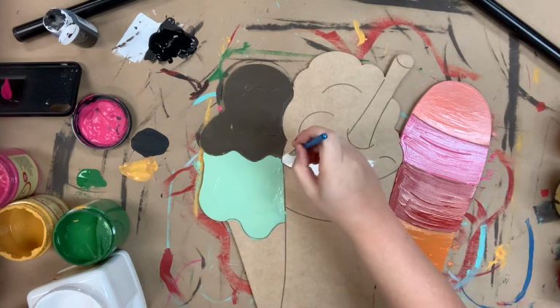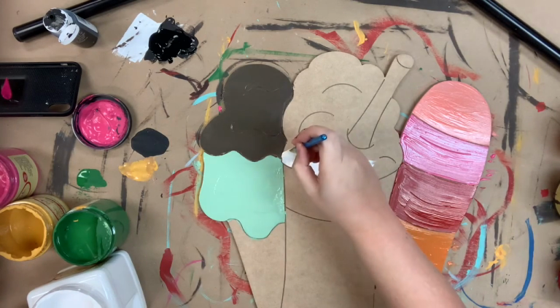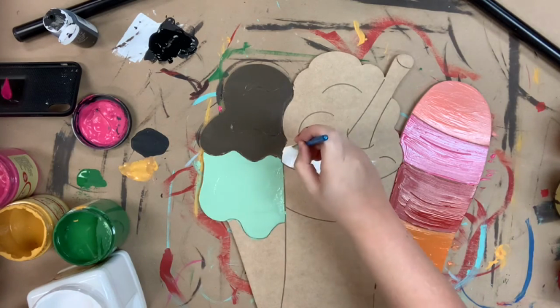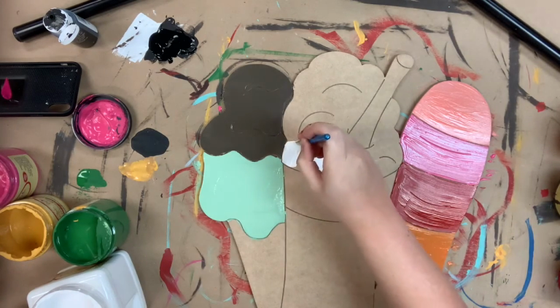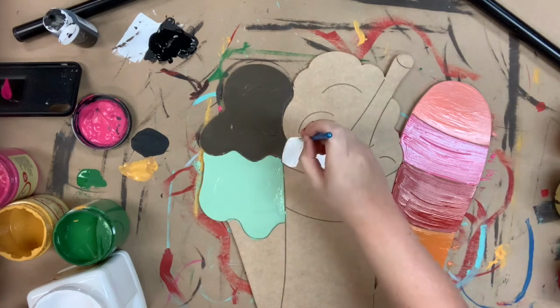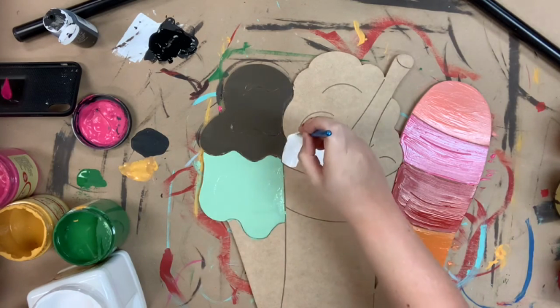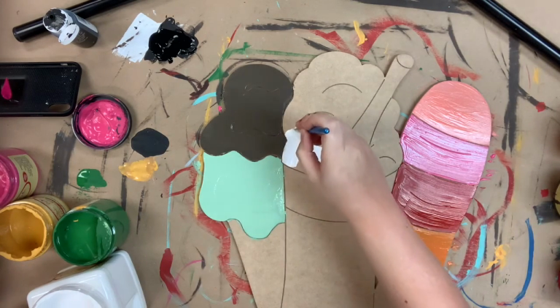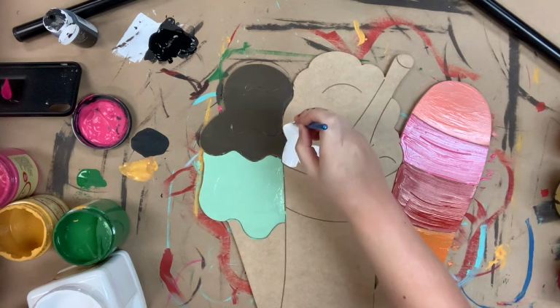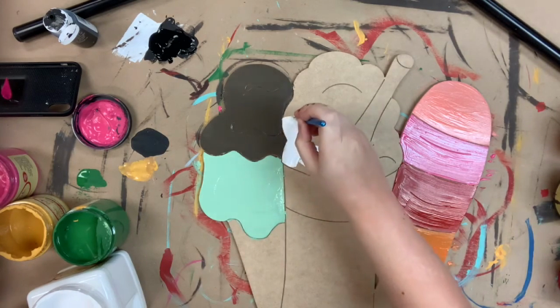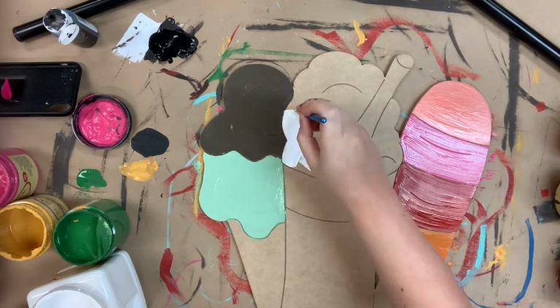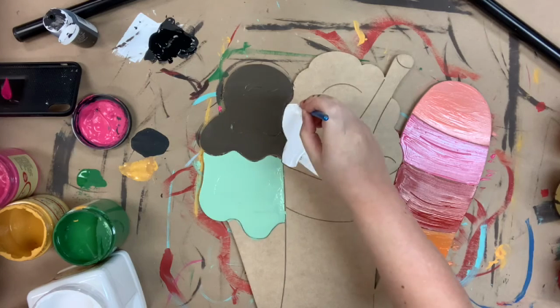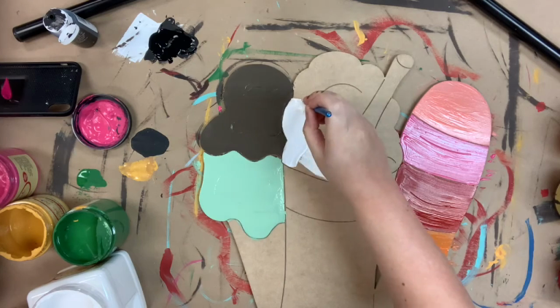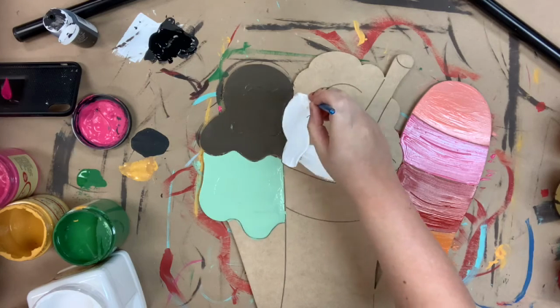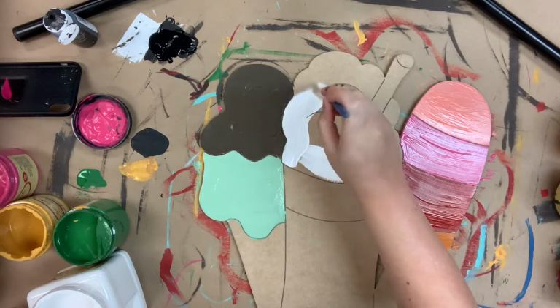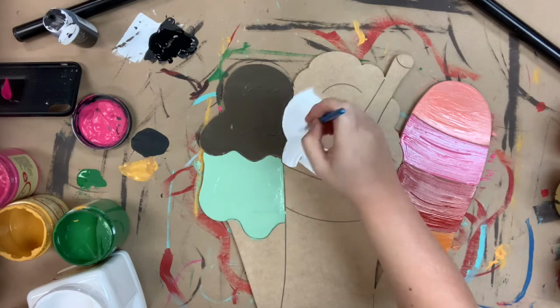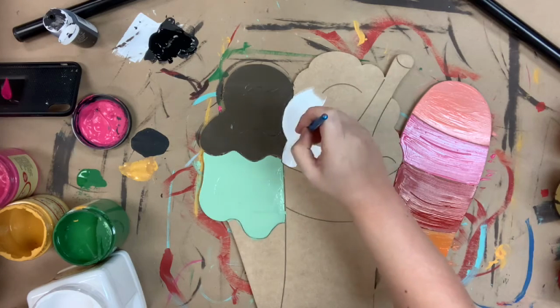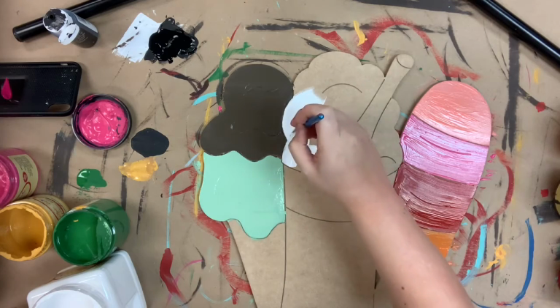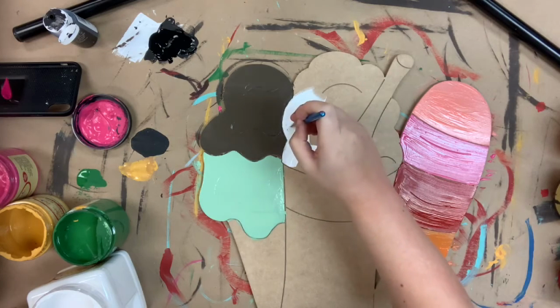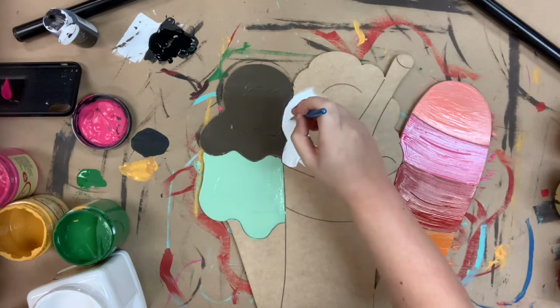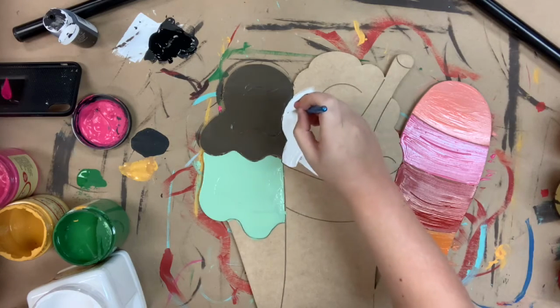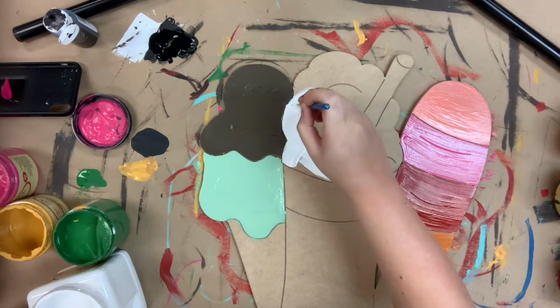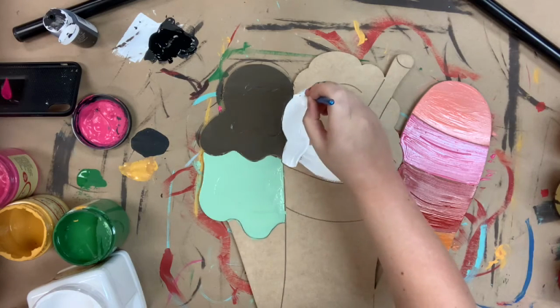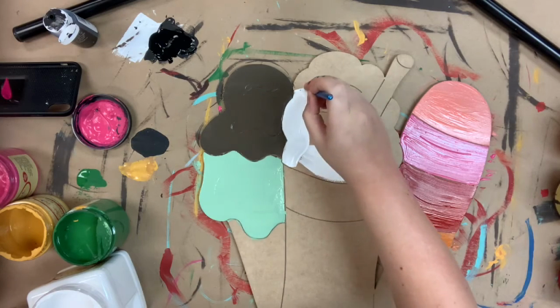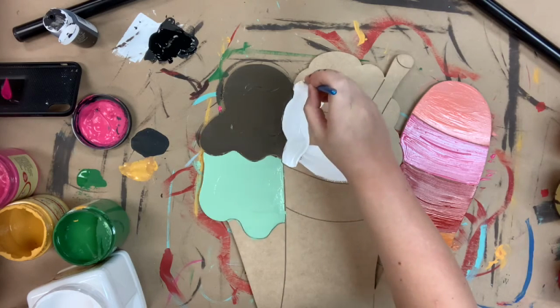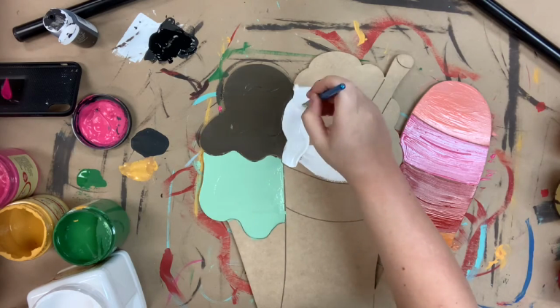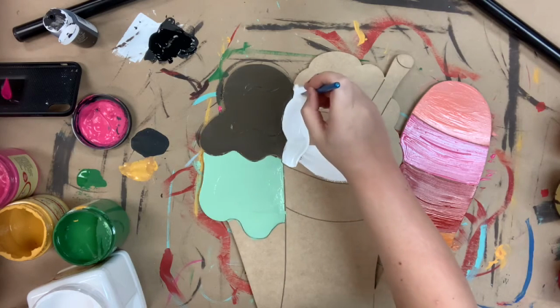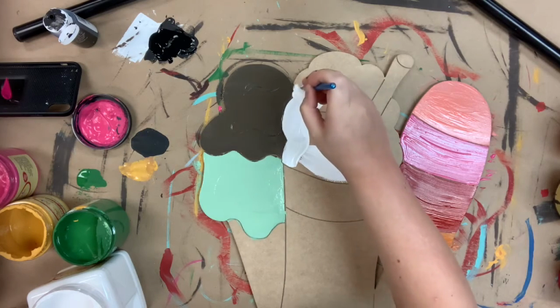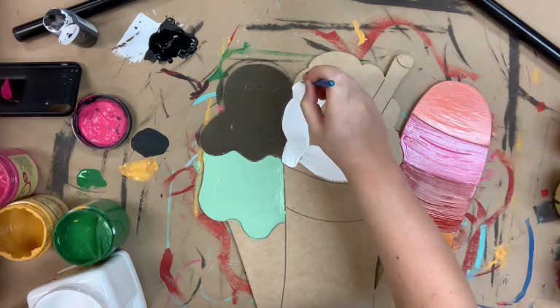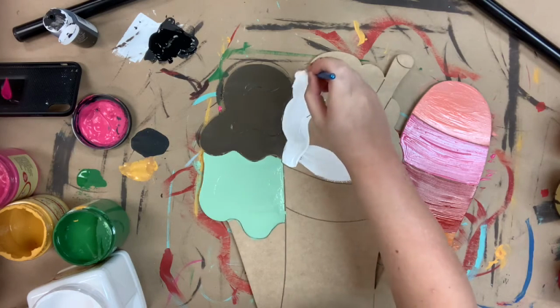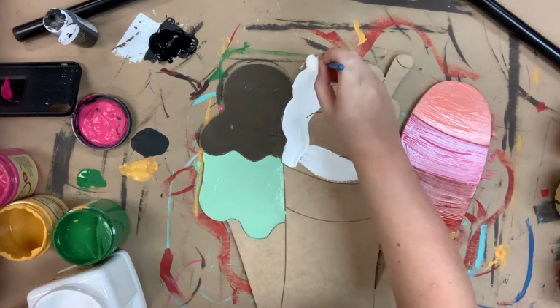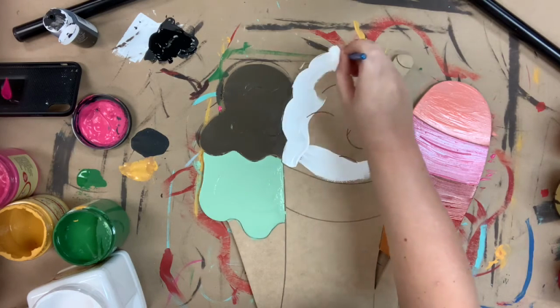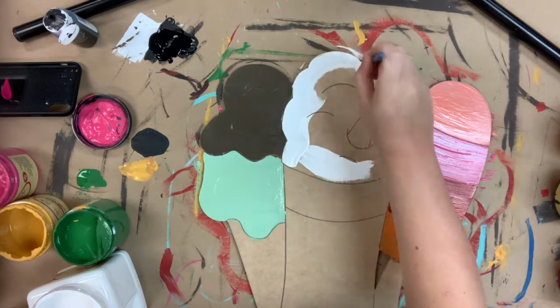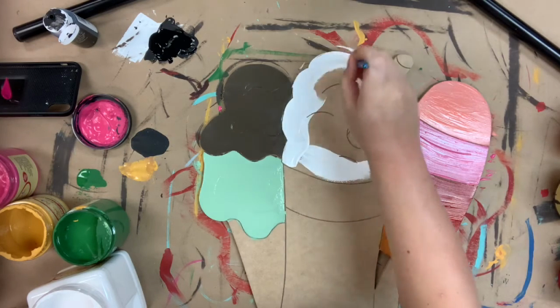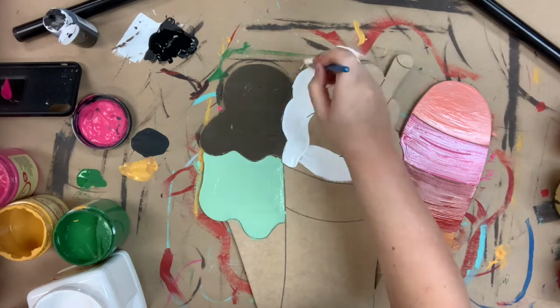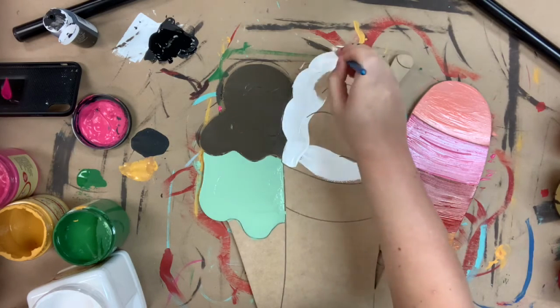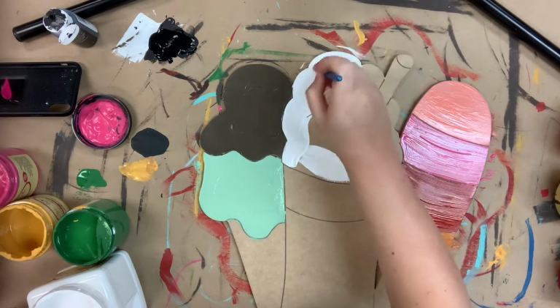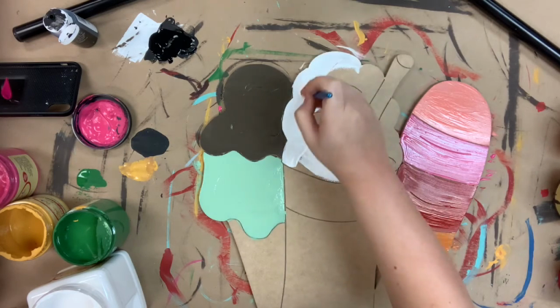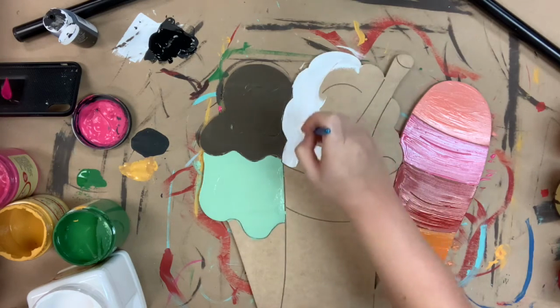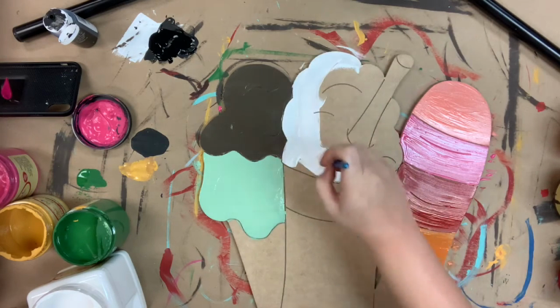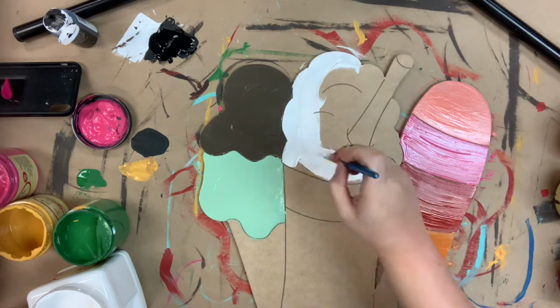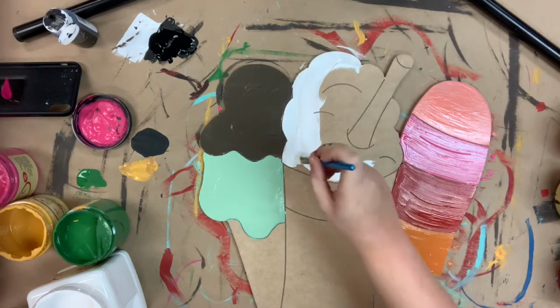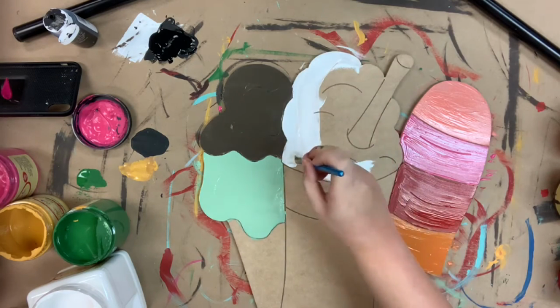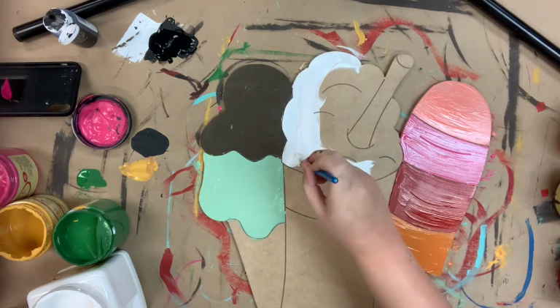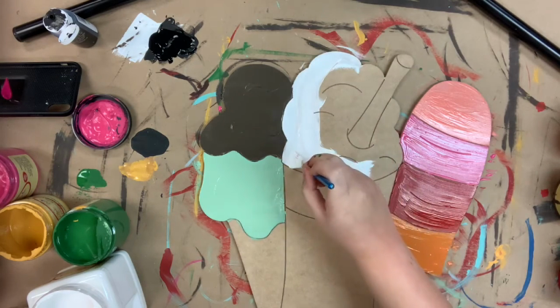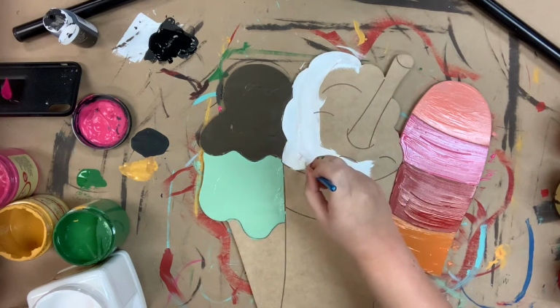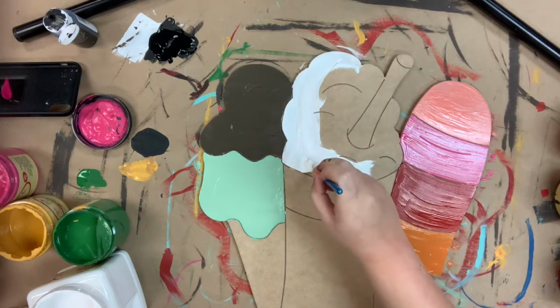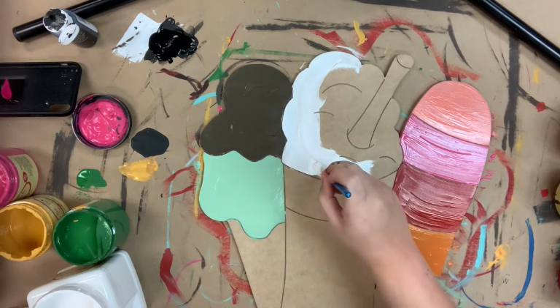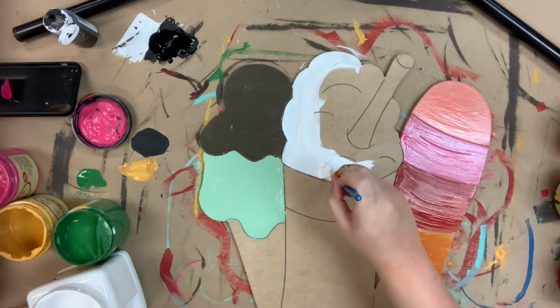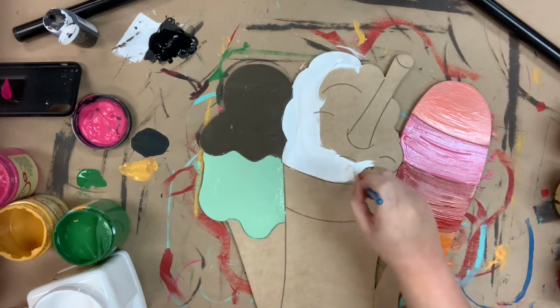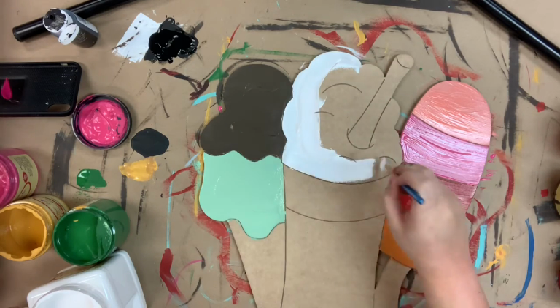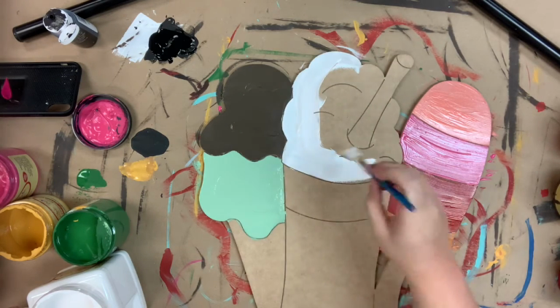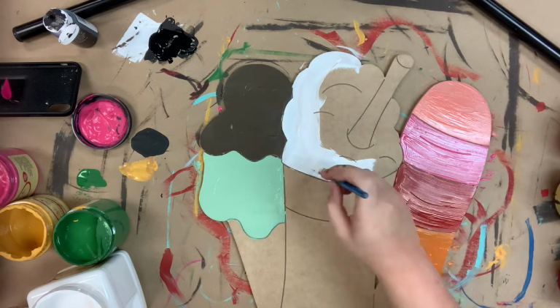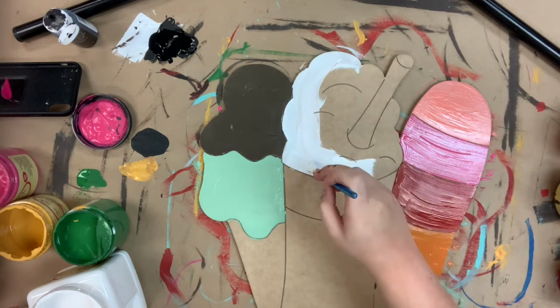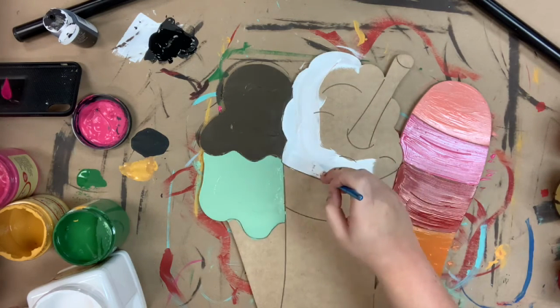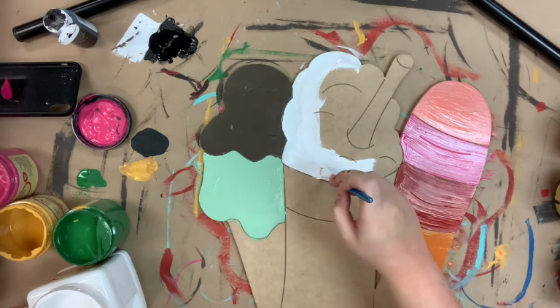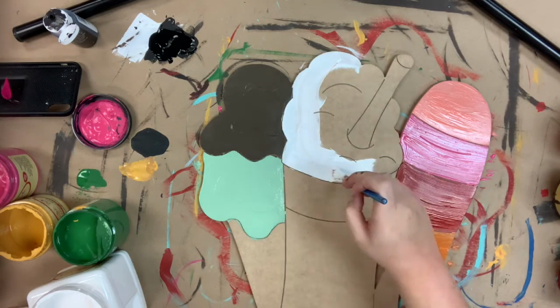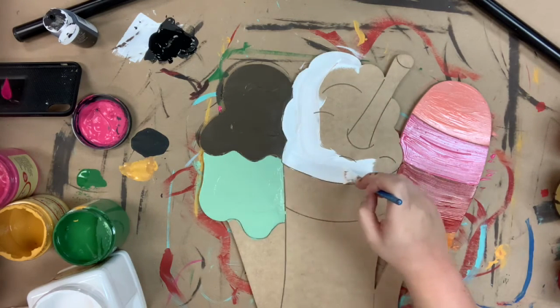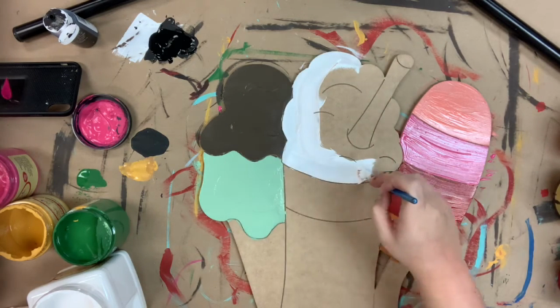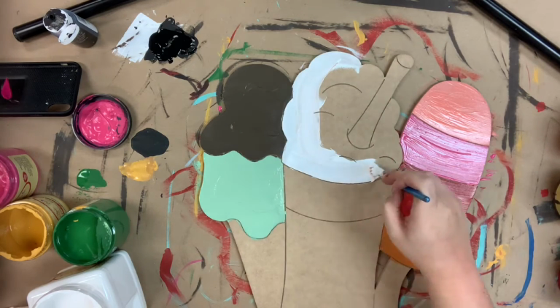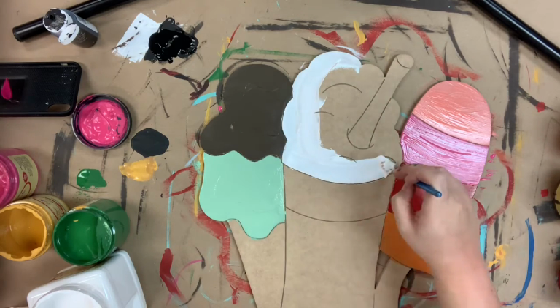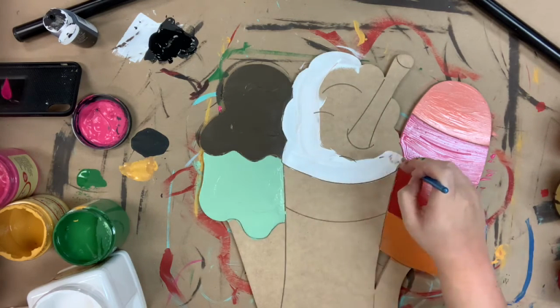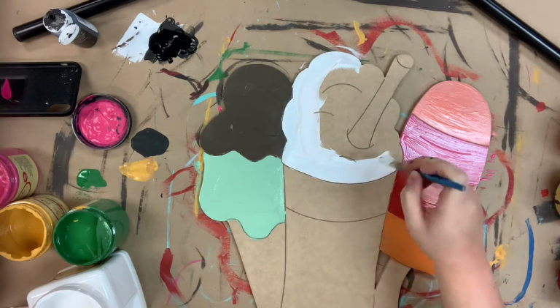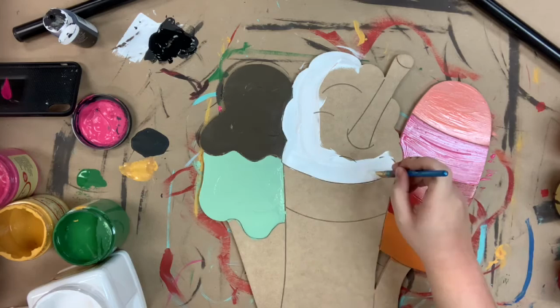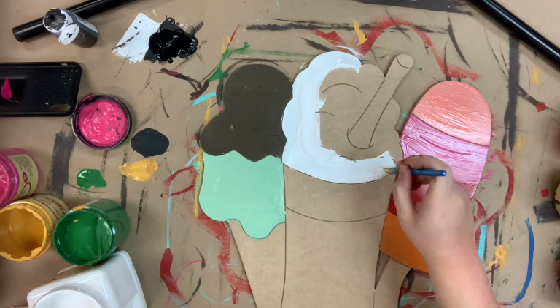Now I'm going in with the color cotton to base coat this ice cream or whipped cream part on my milkshake.